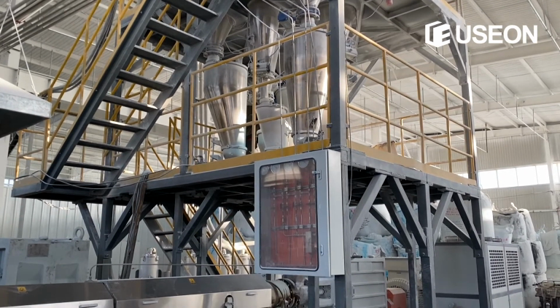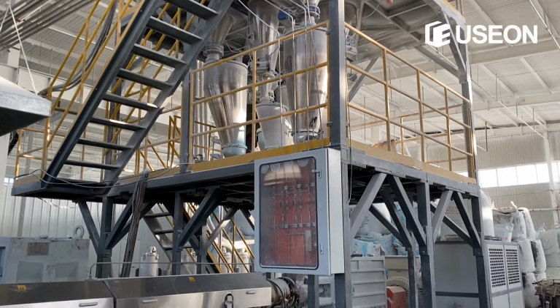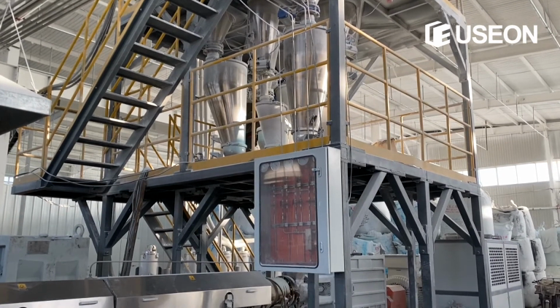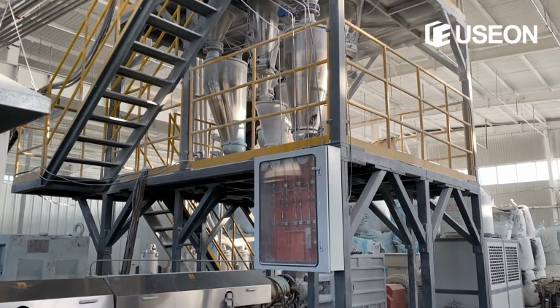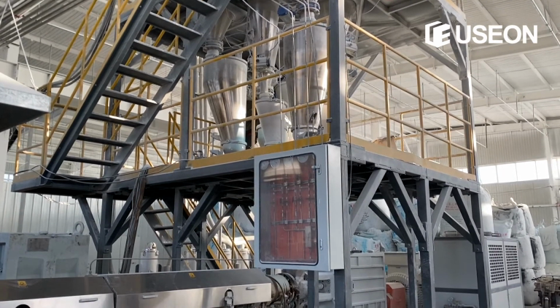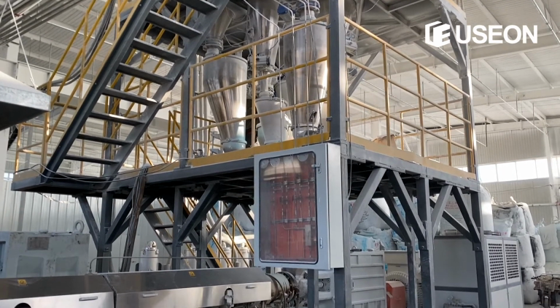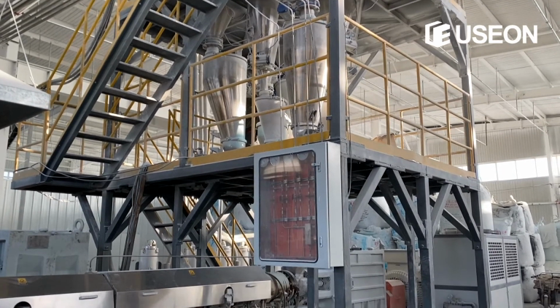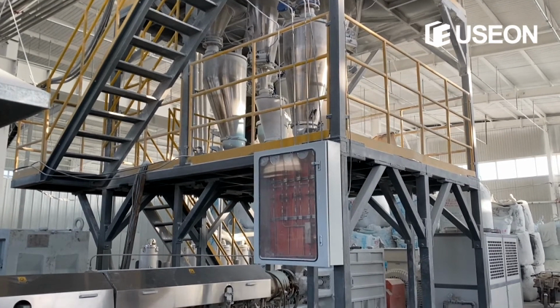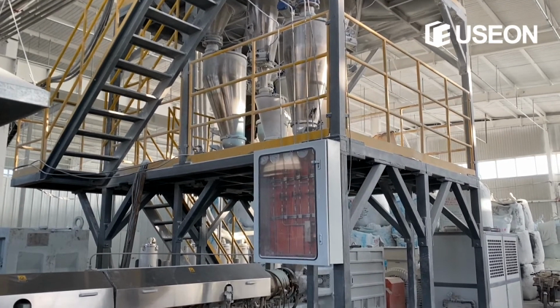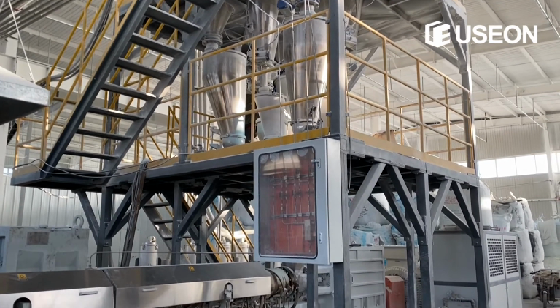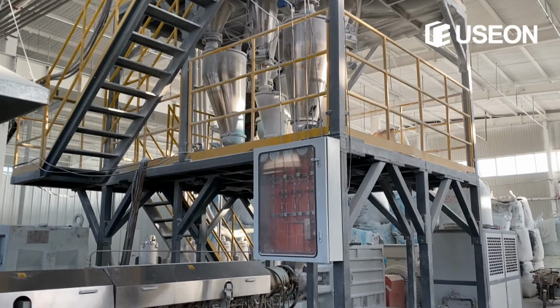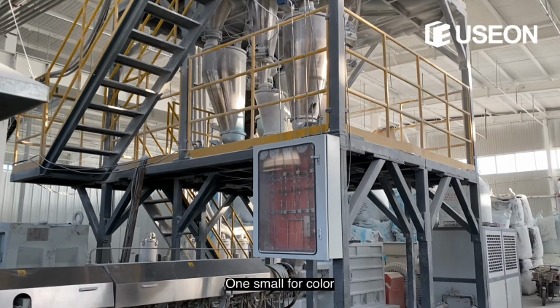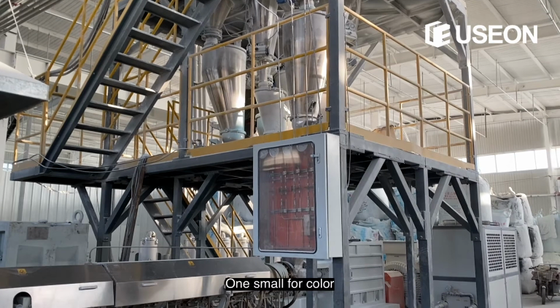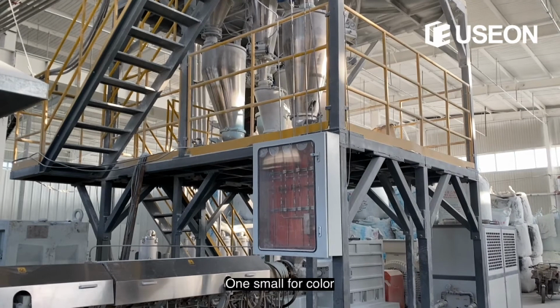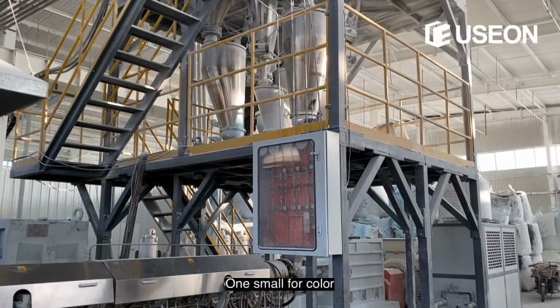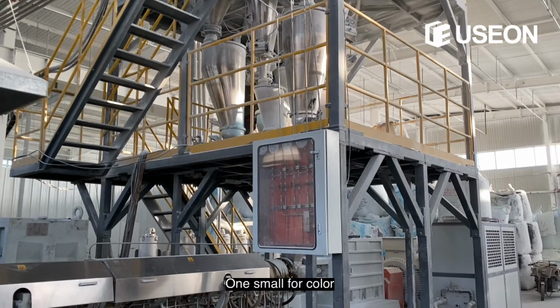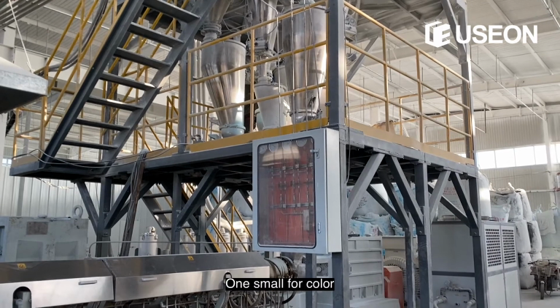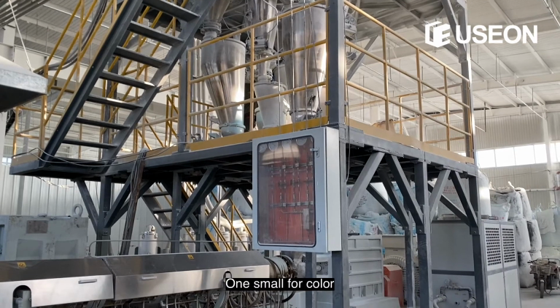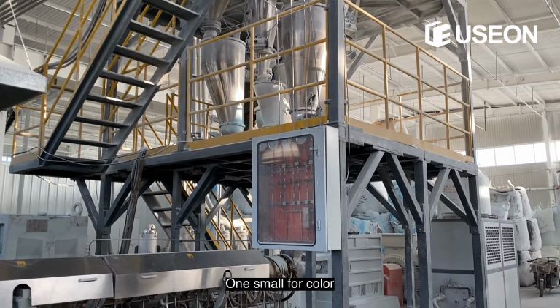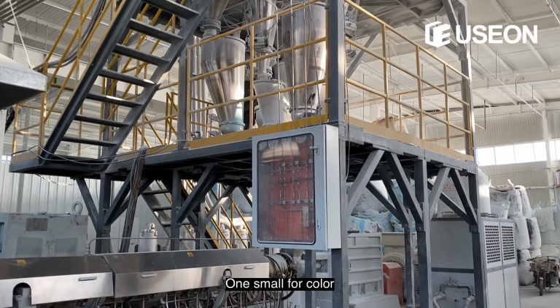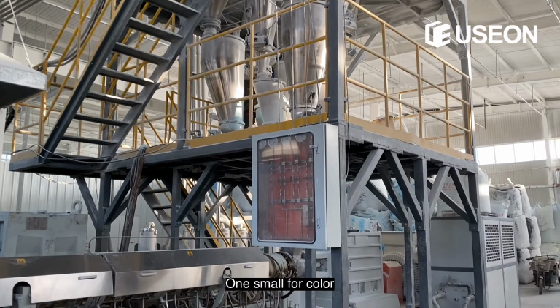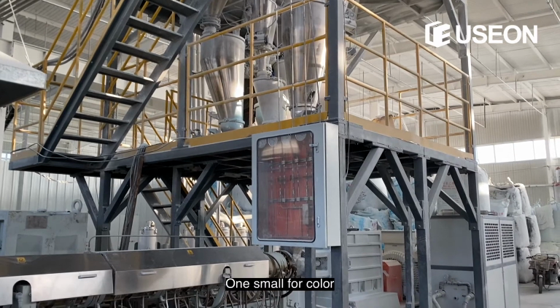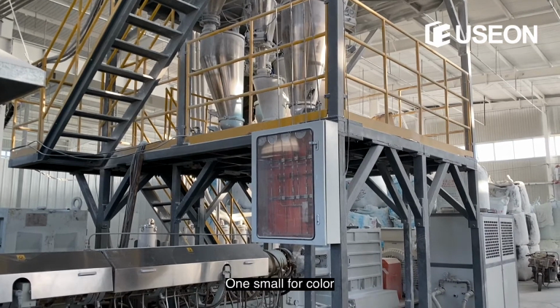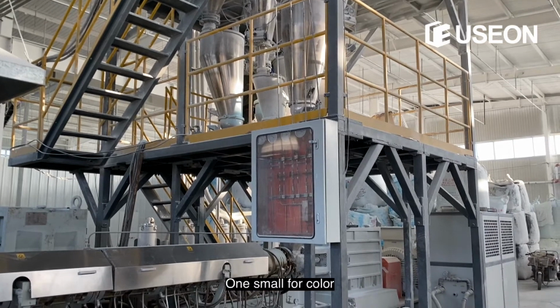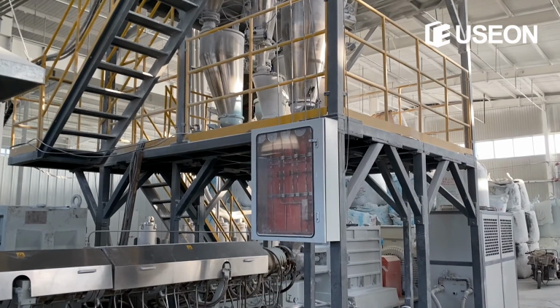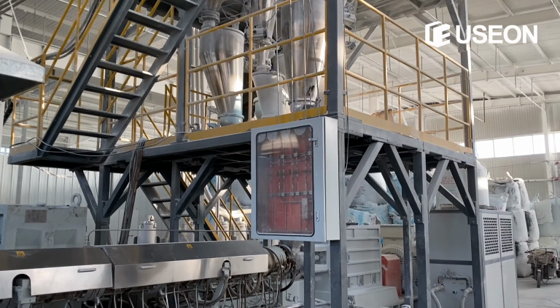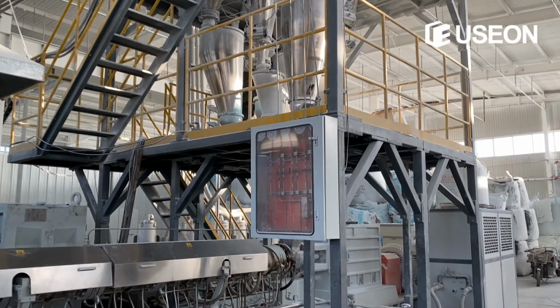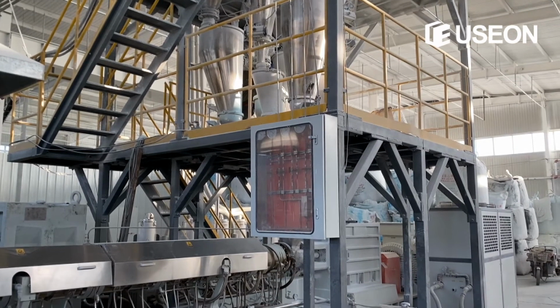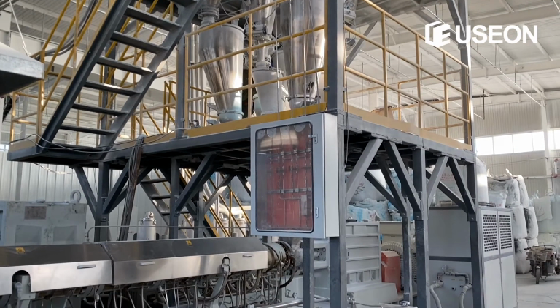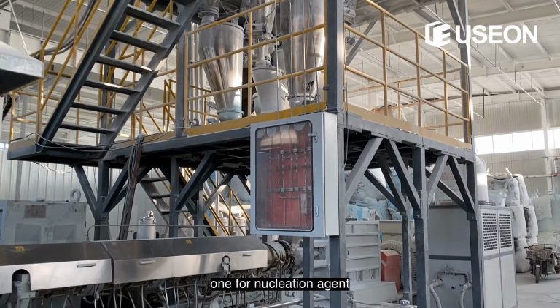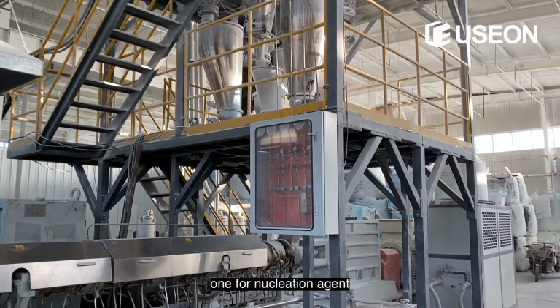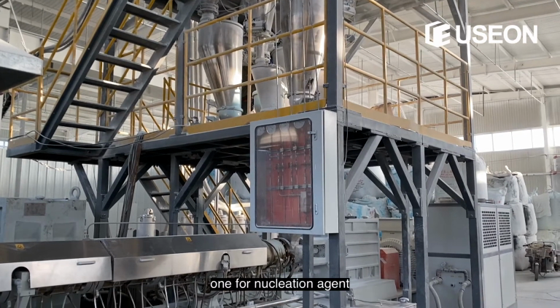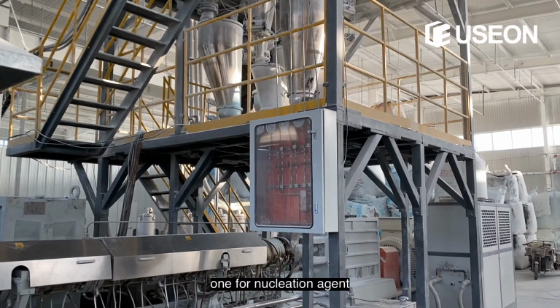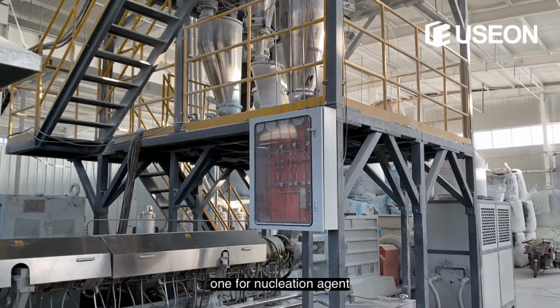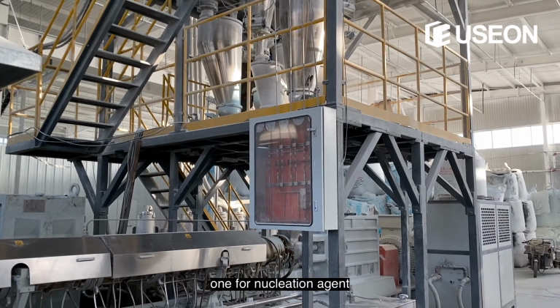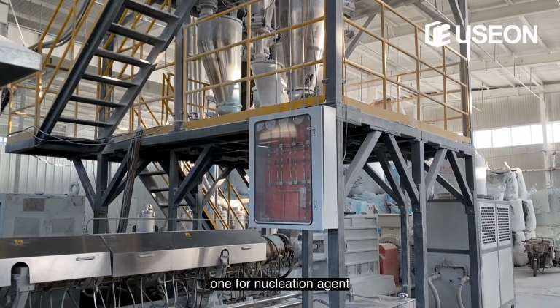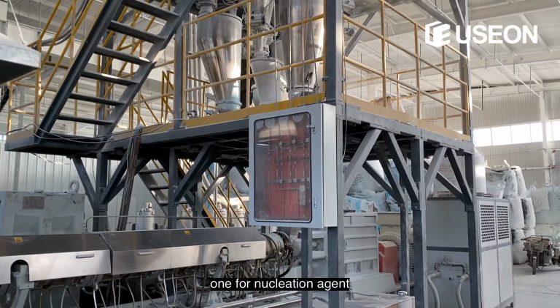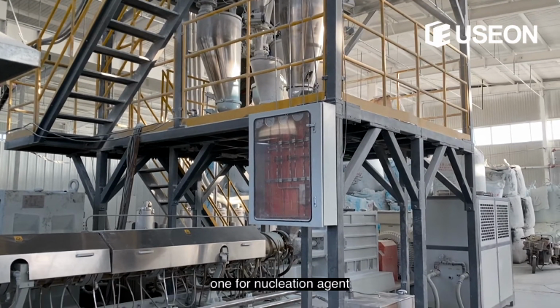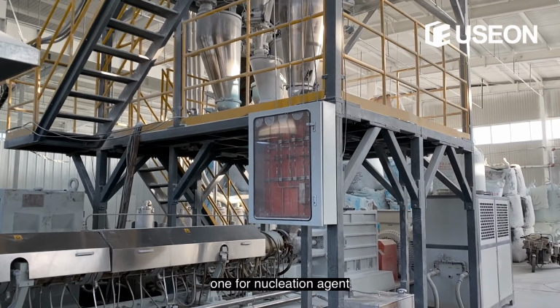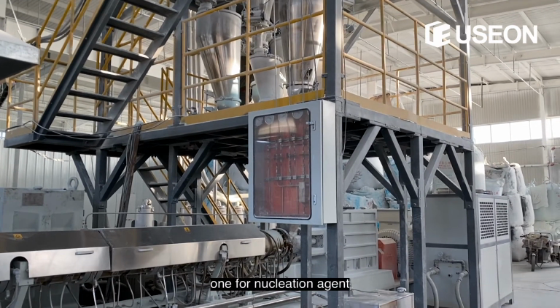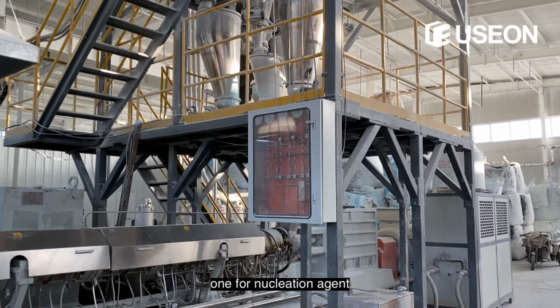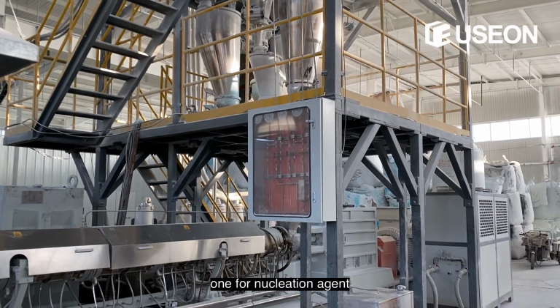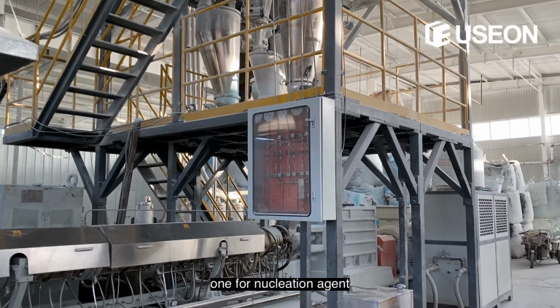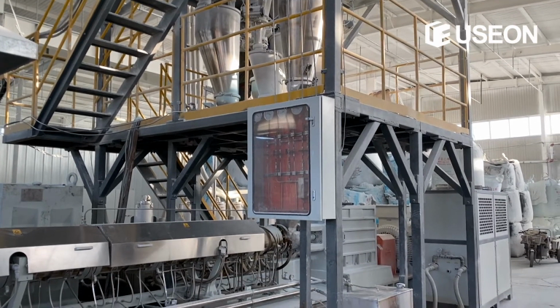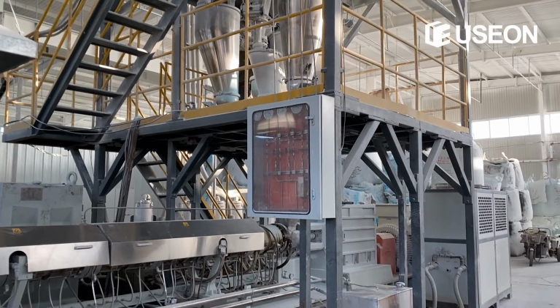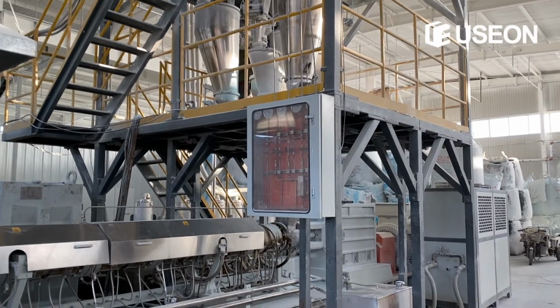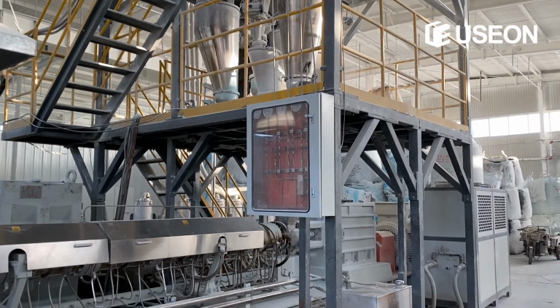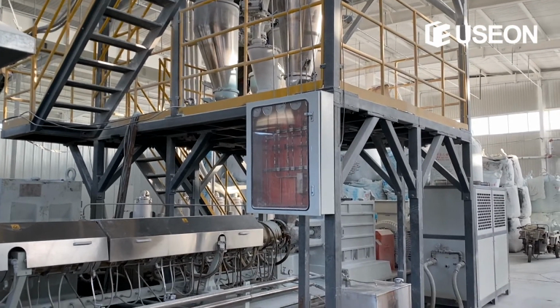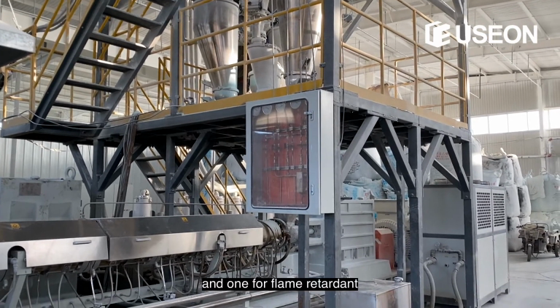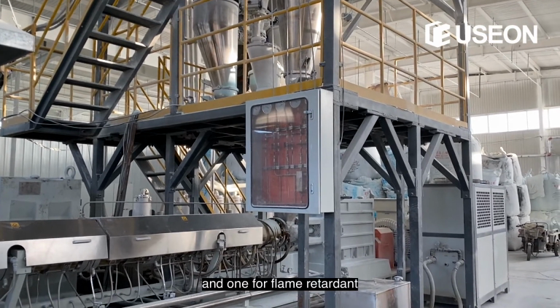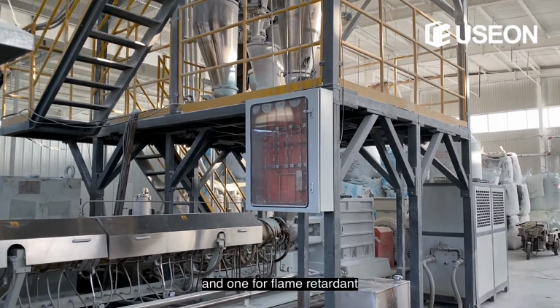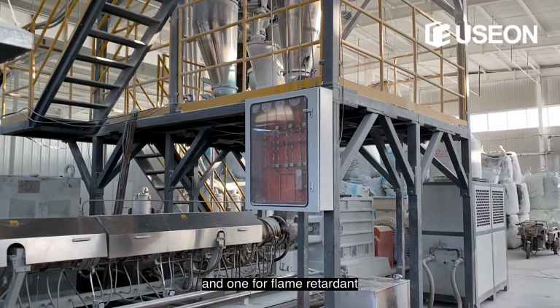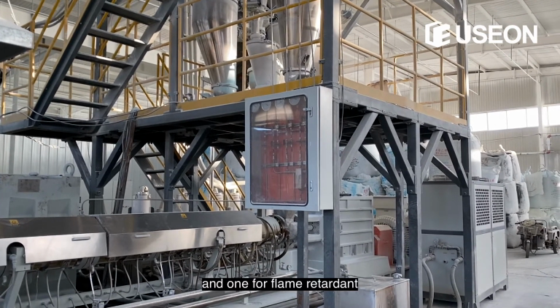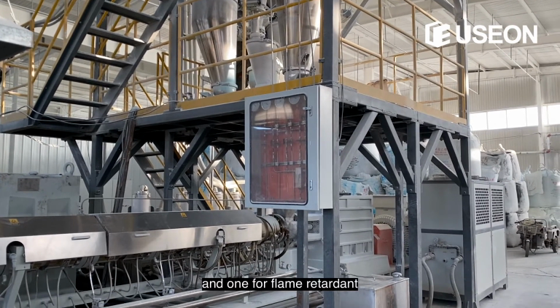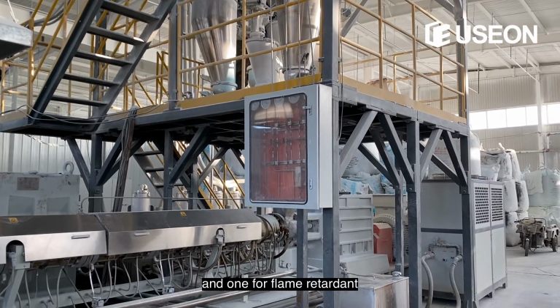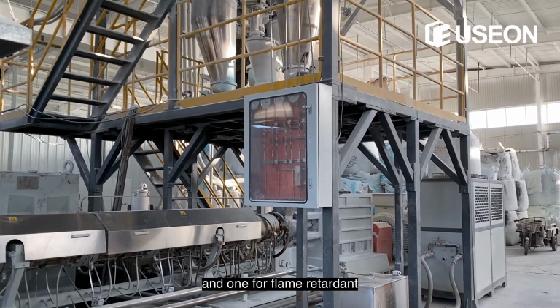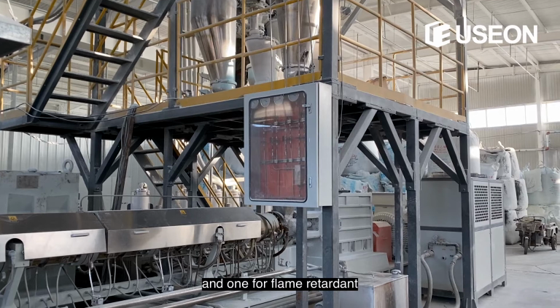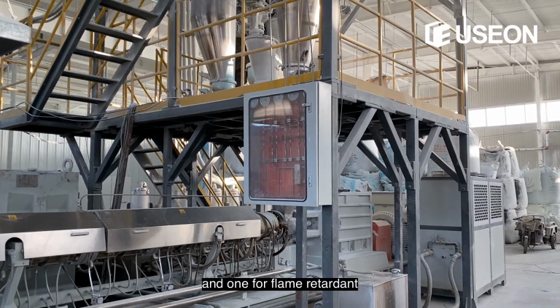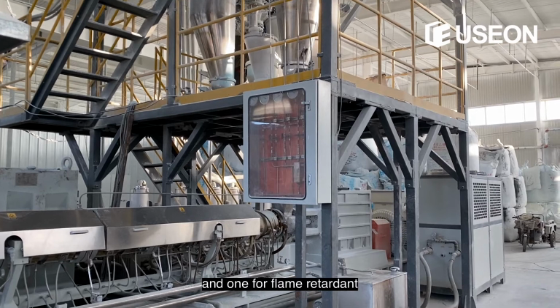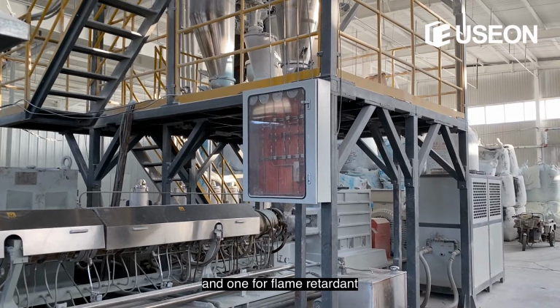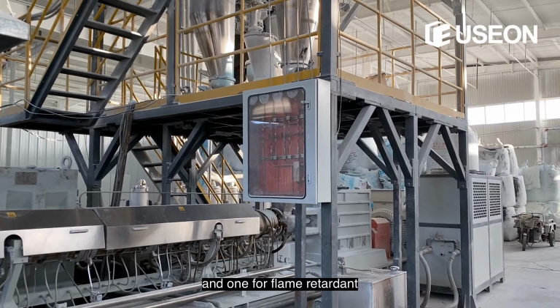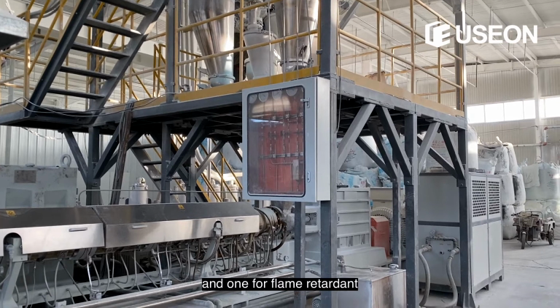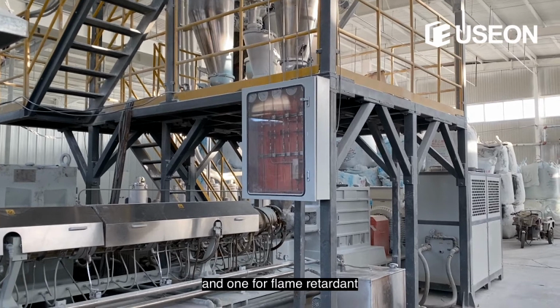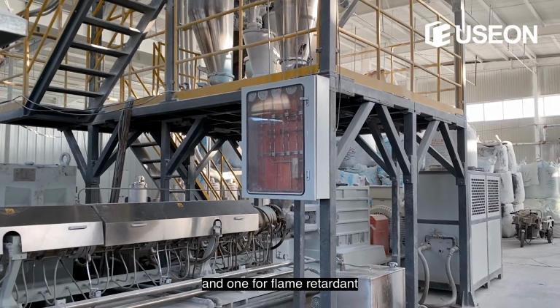One small unit is for color, one for nucleation agent, and one for flame retardant.